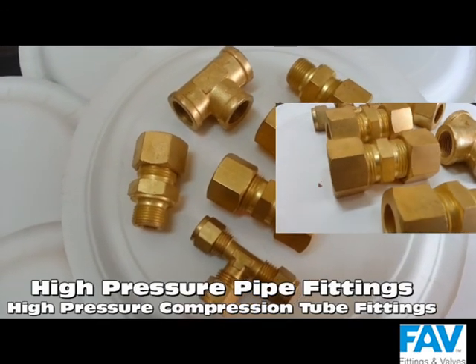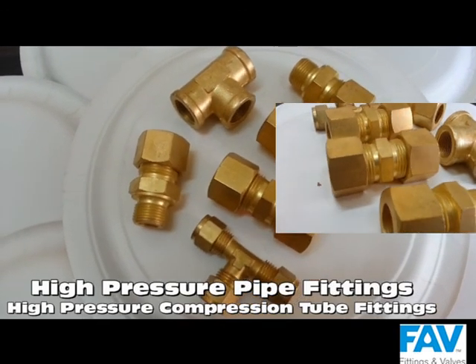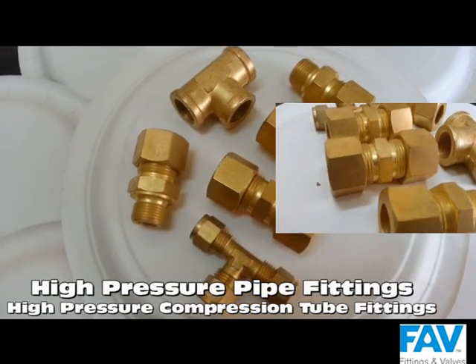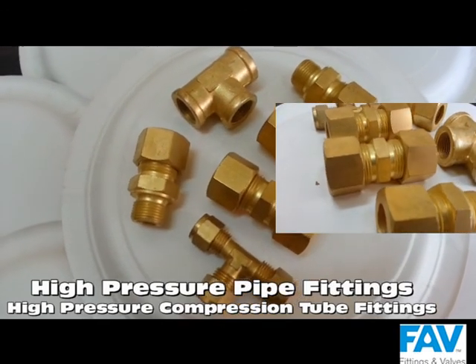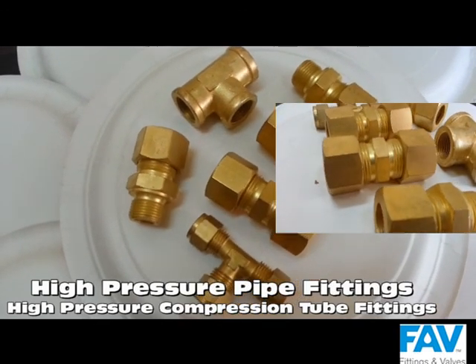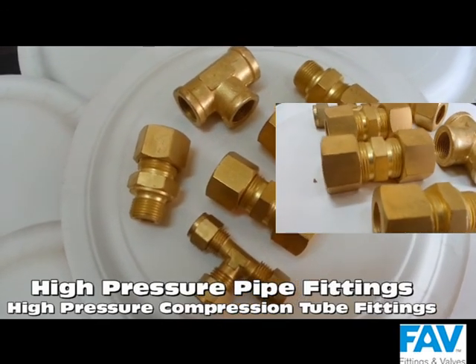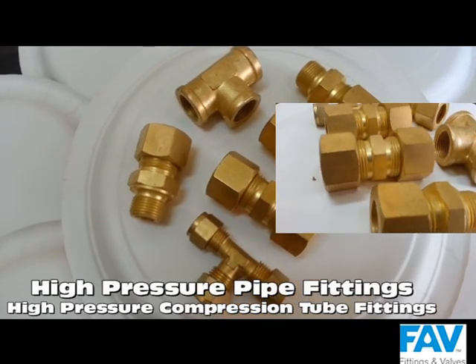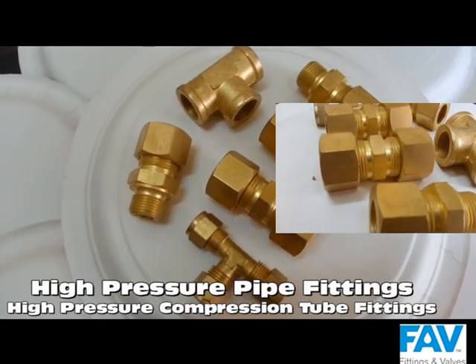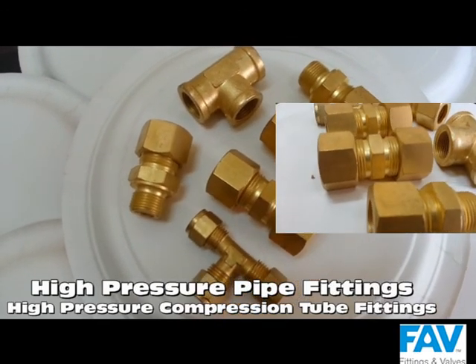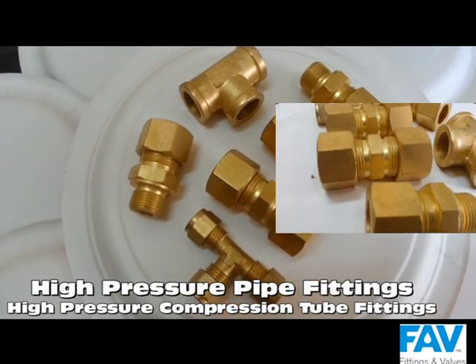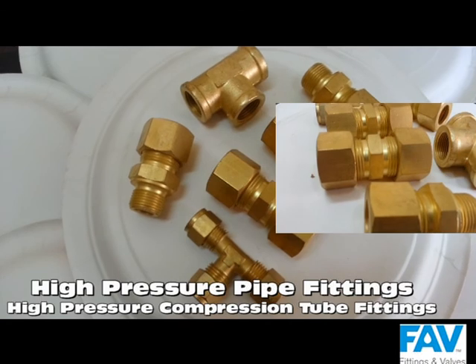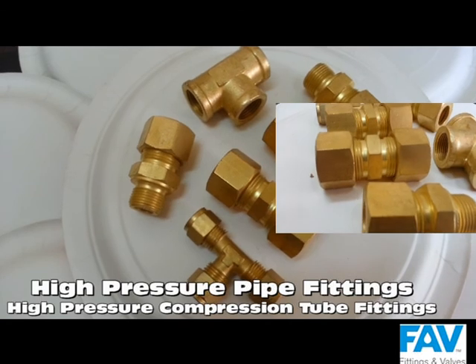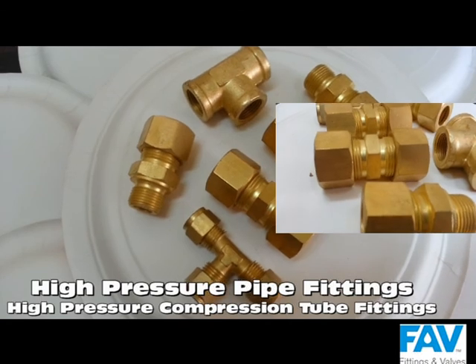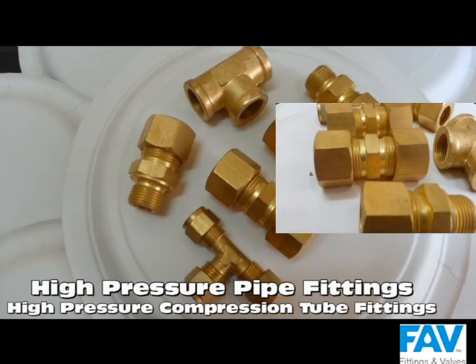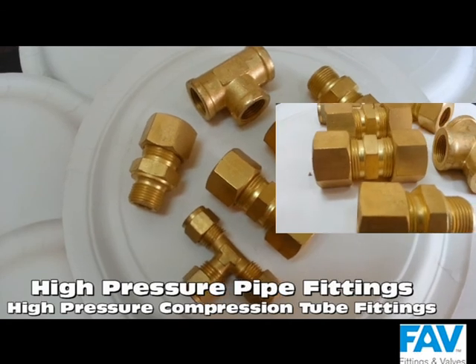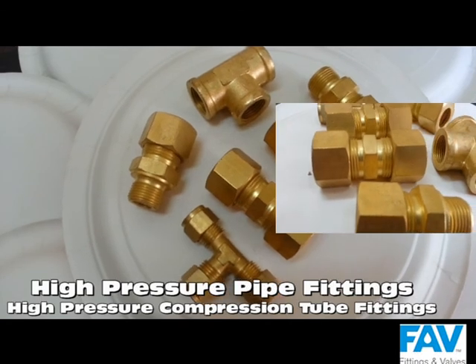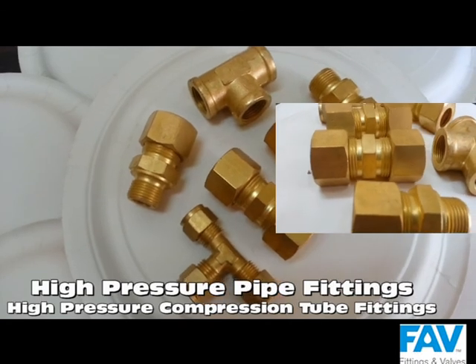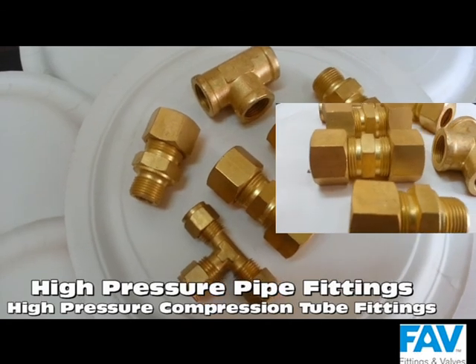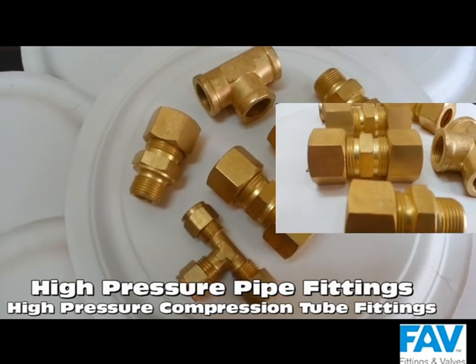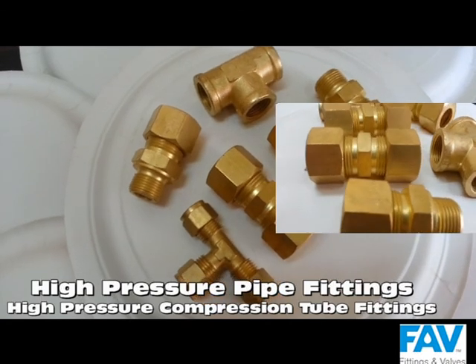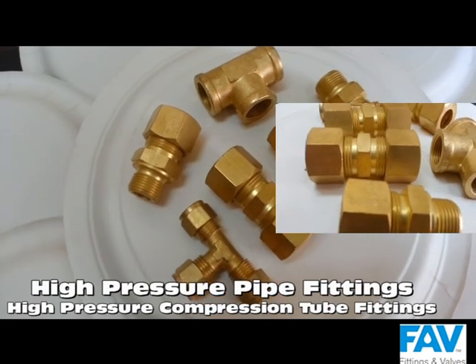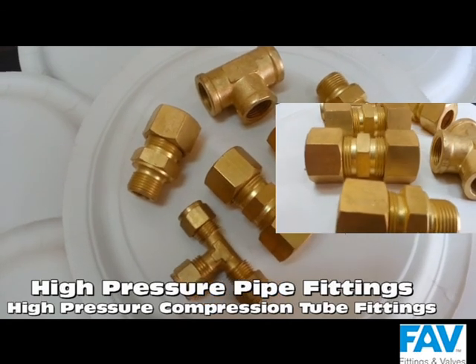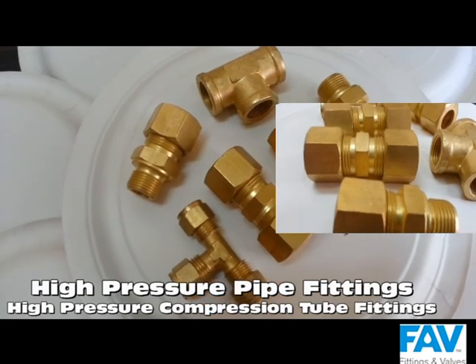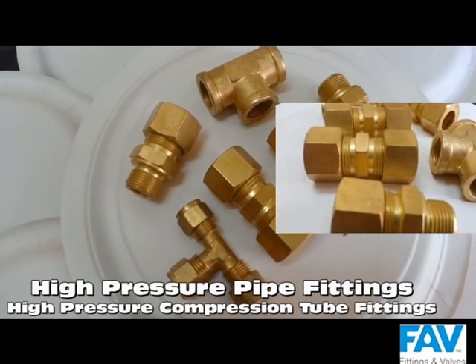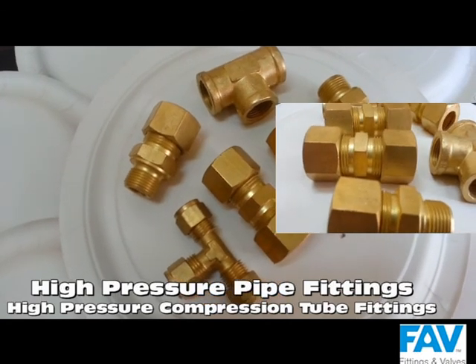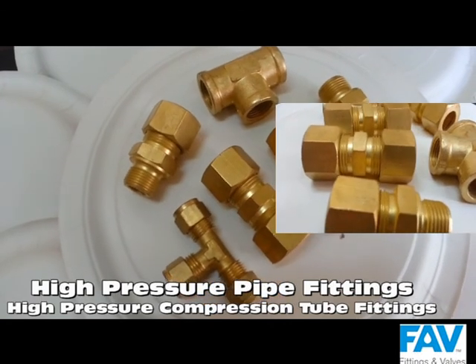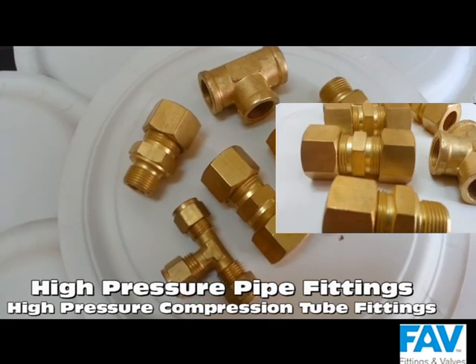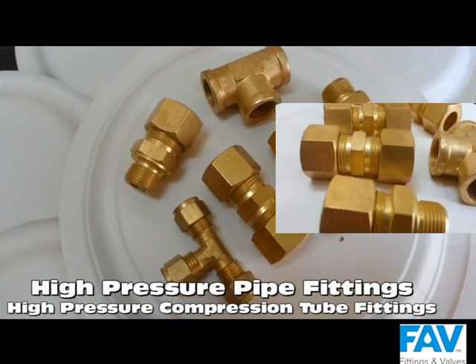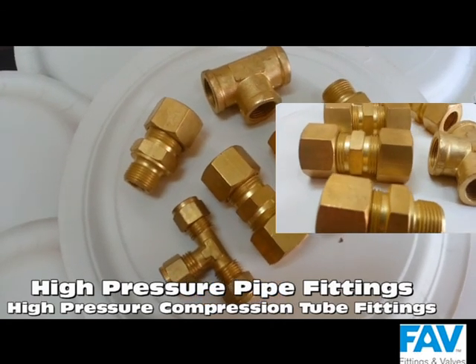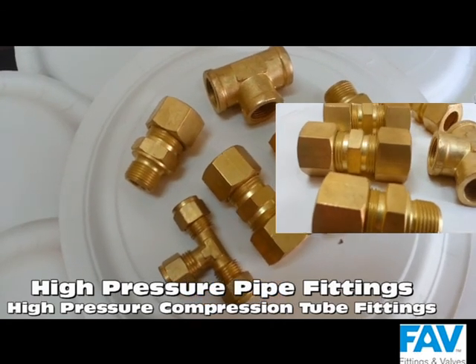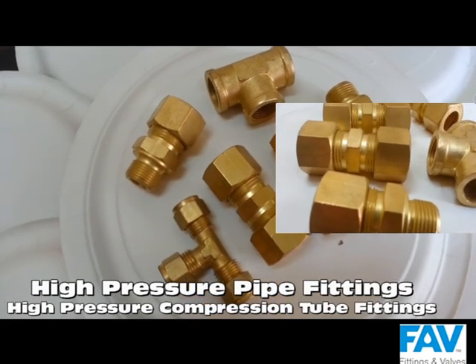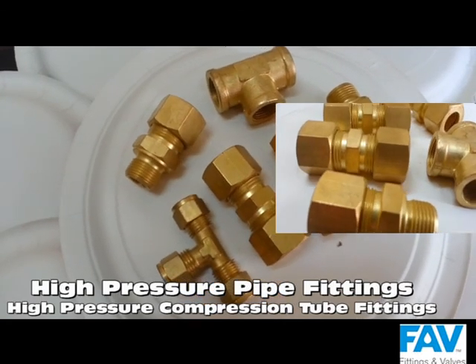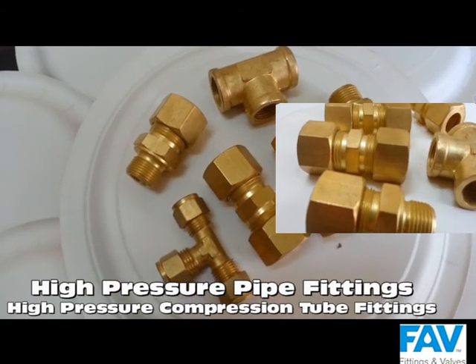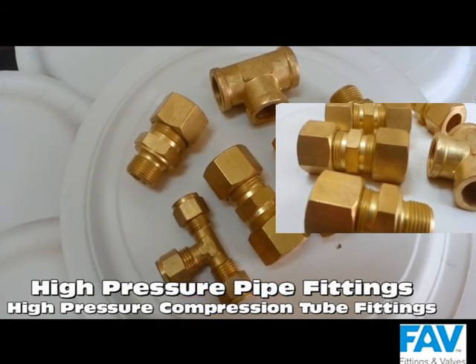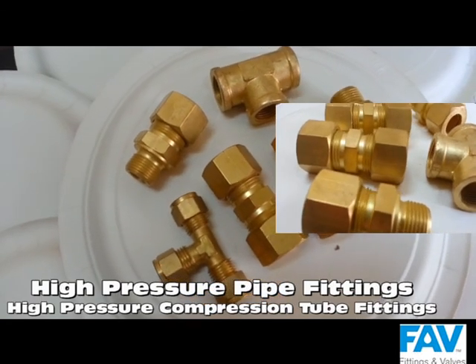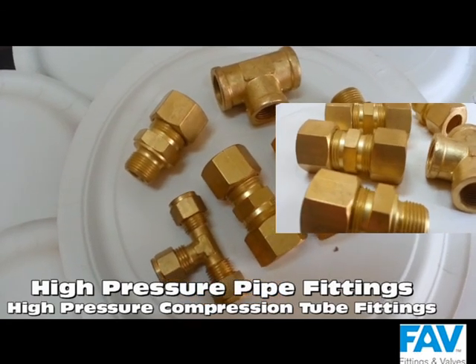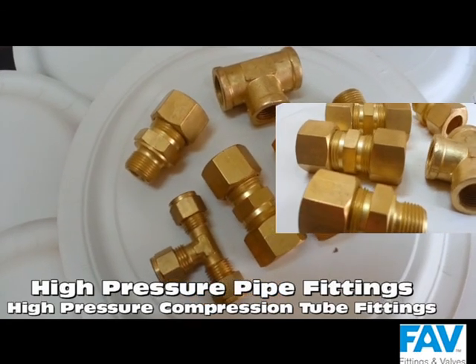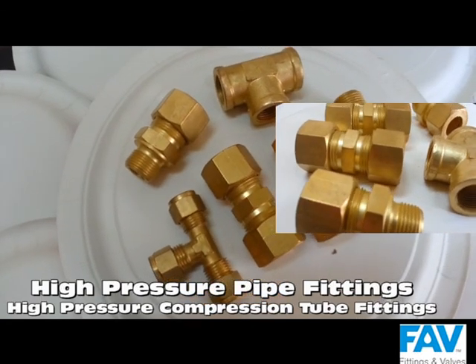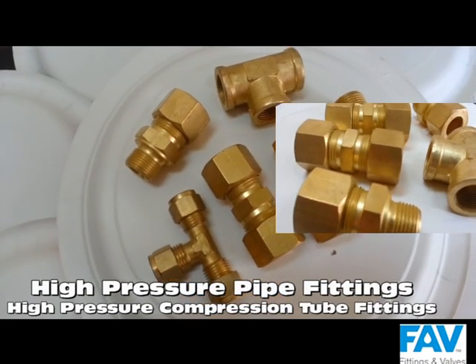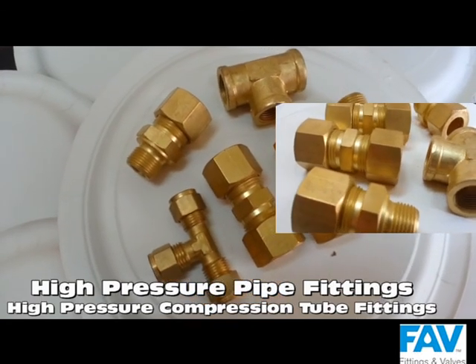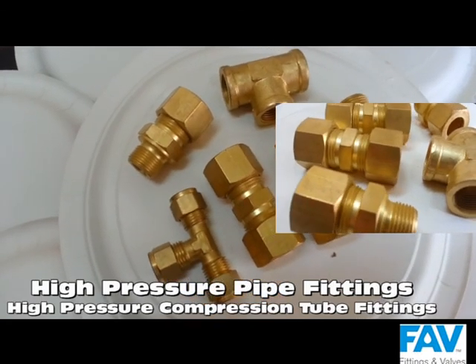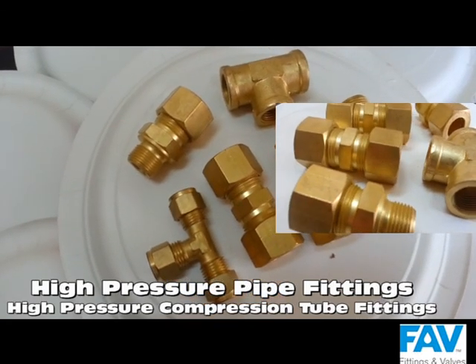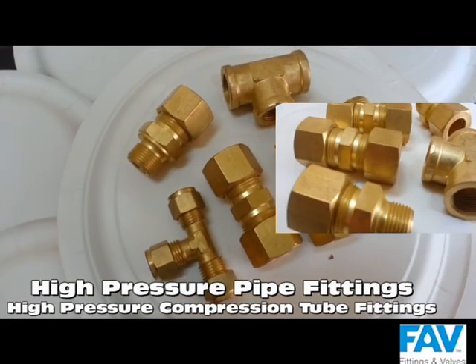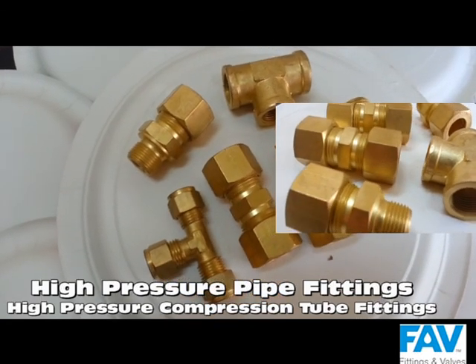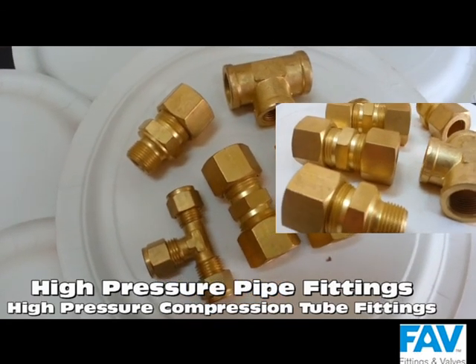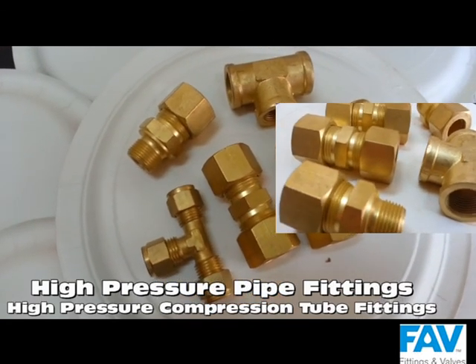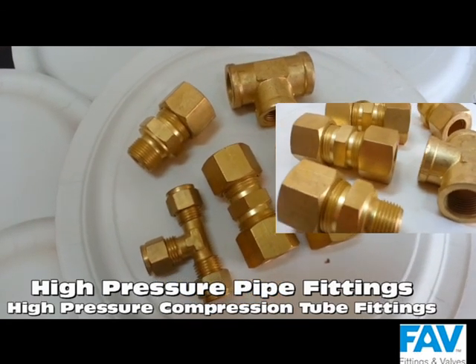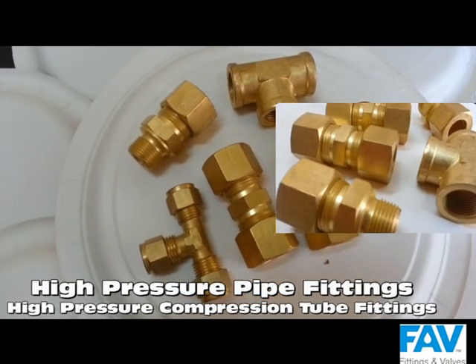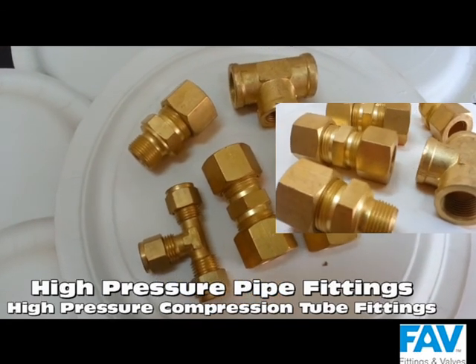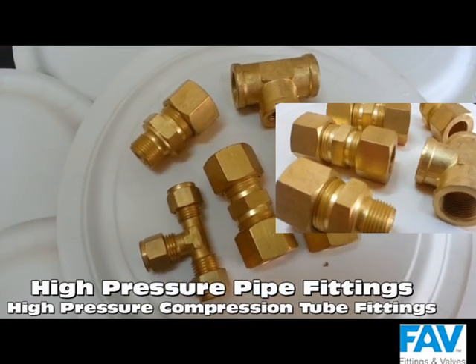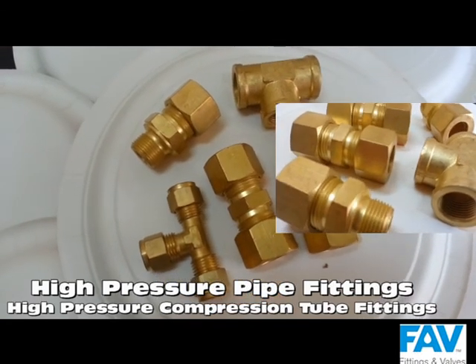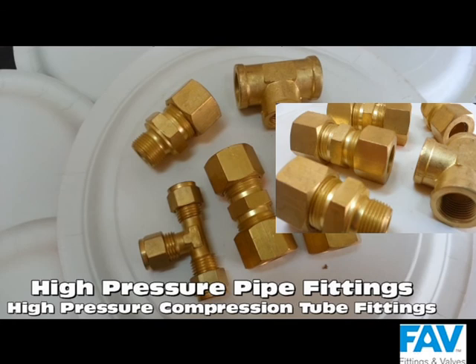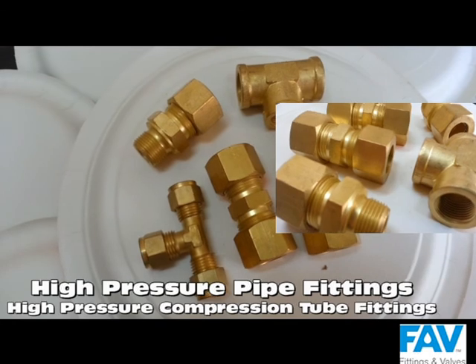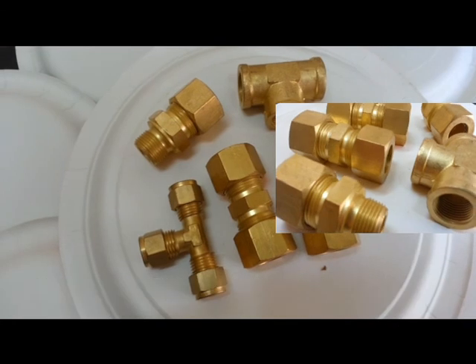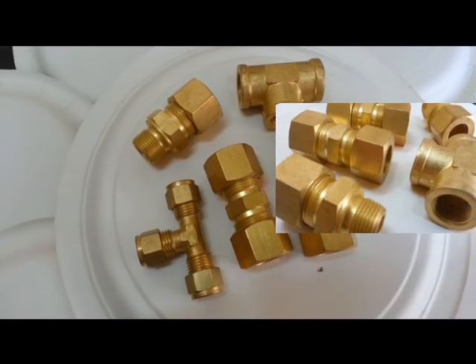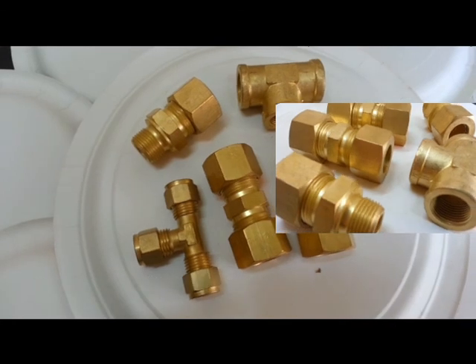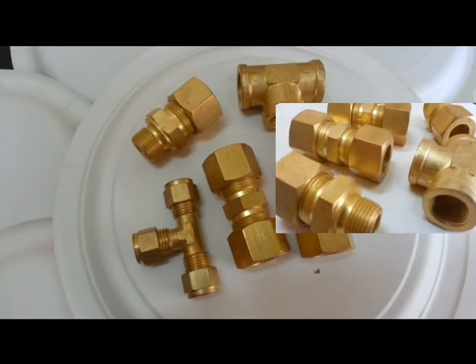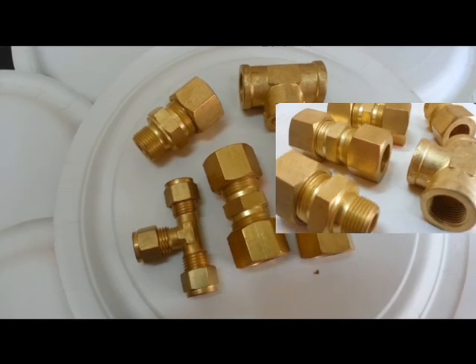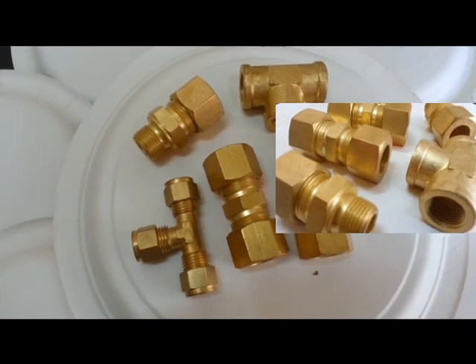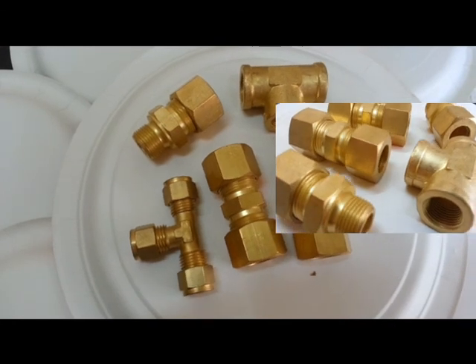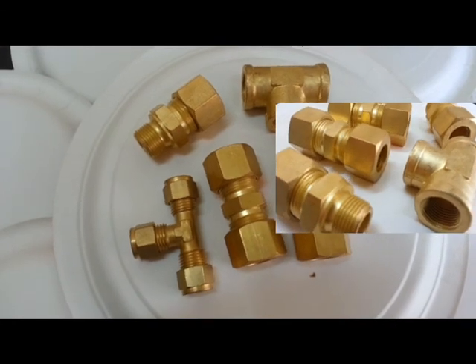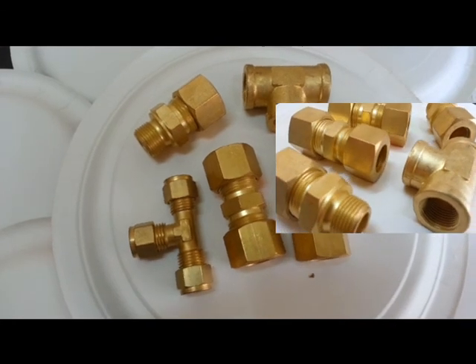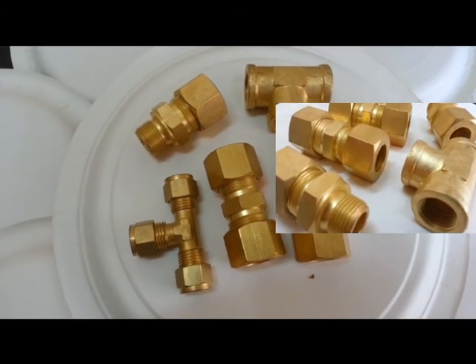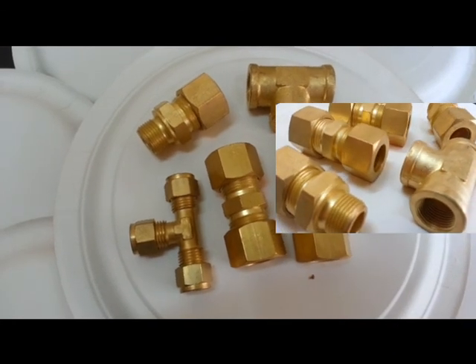If you want more details on high pressure pipe fittings or high pressure compression tube fittings, please feel free to contact us.